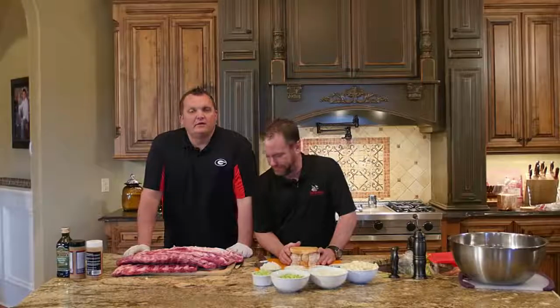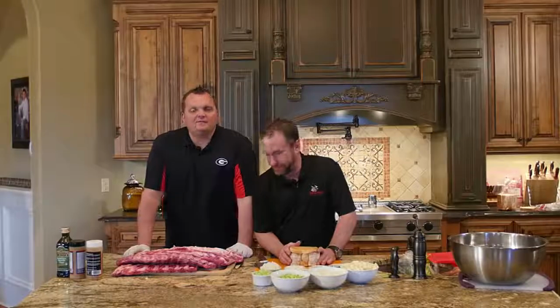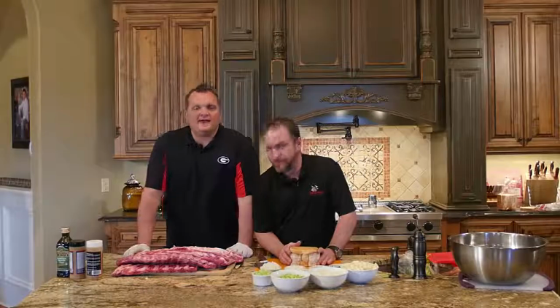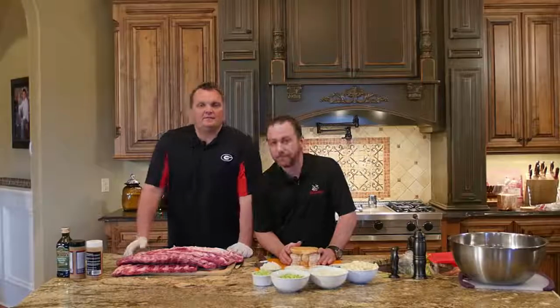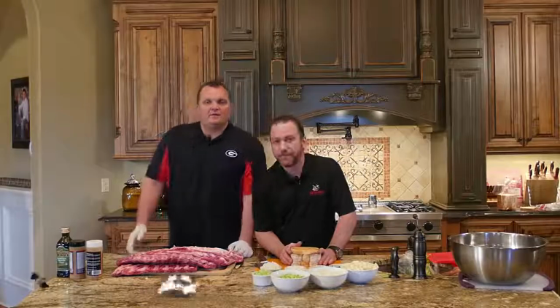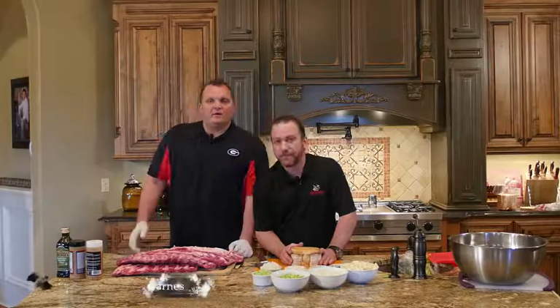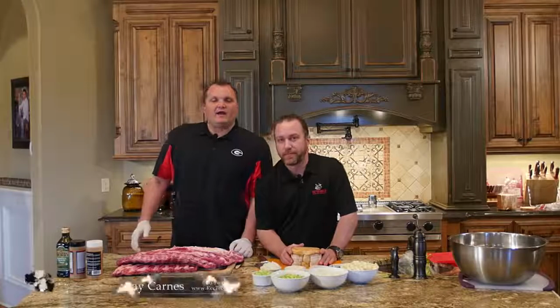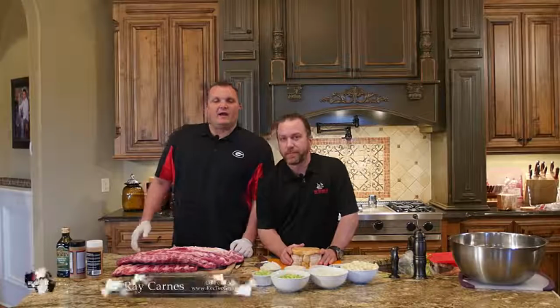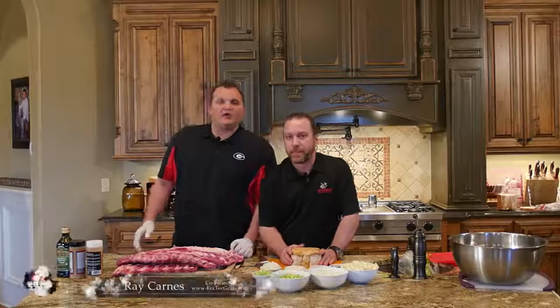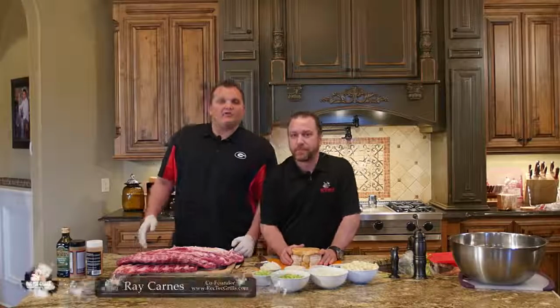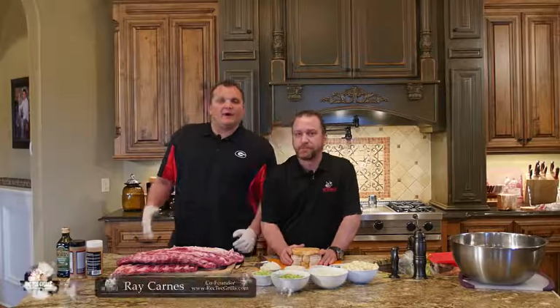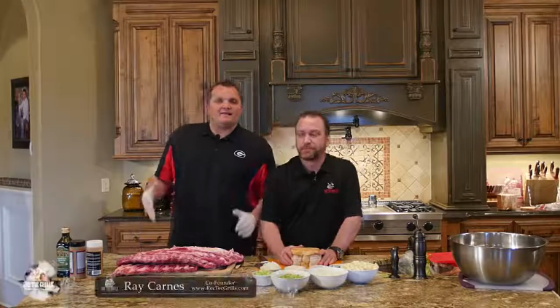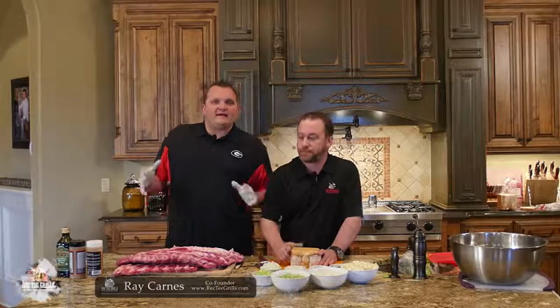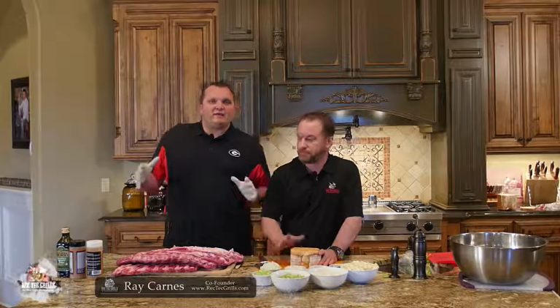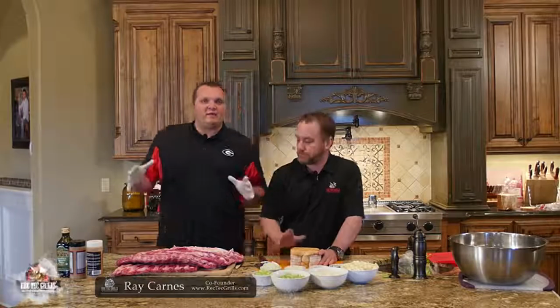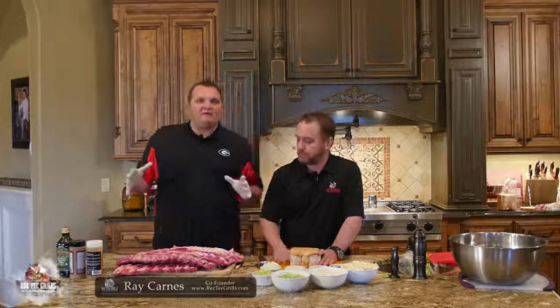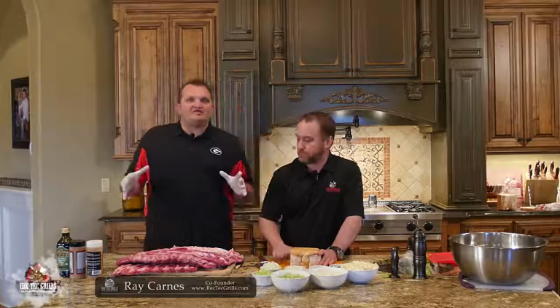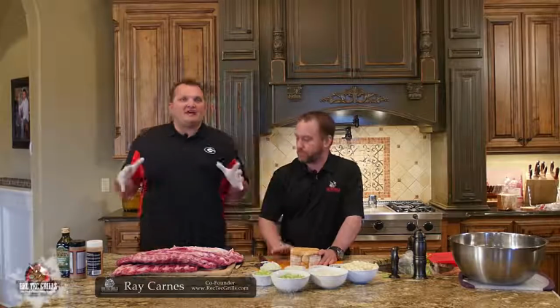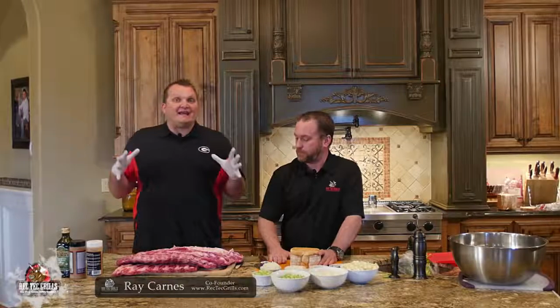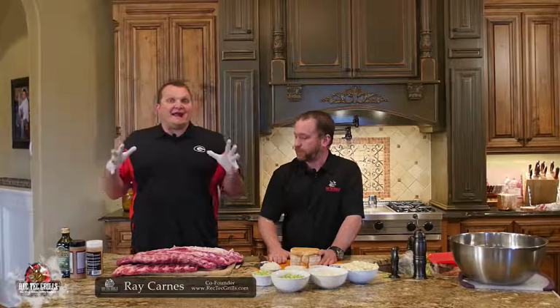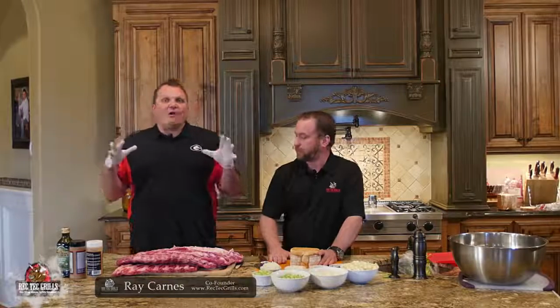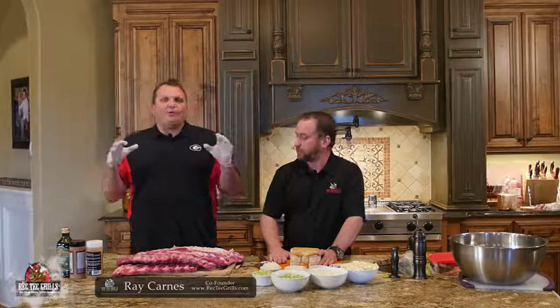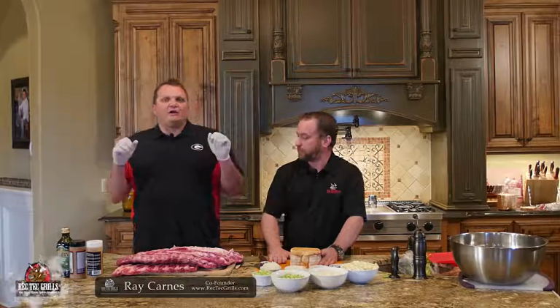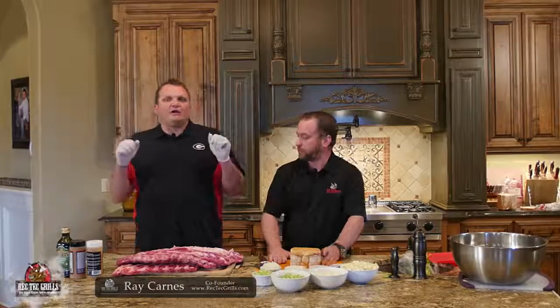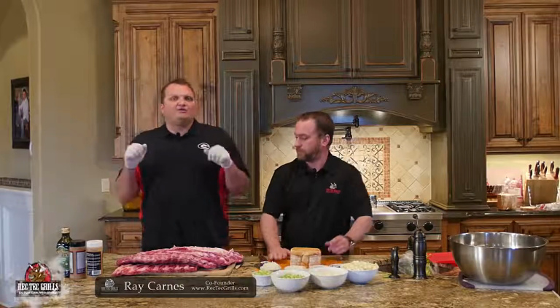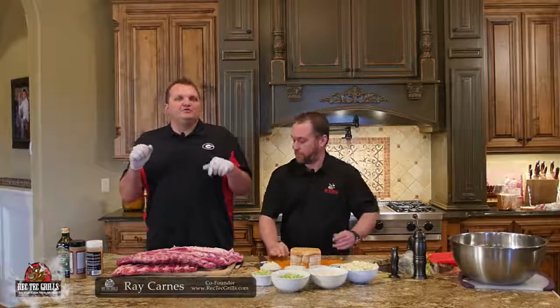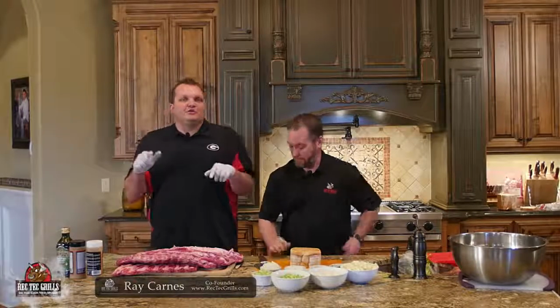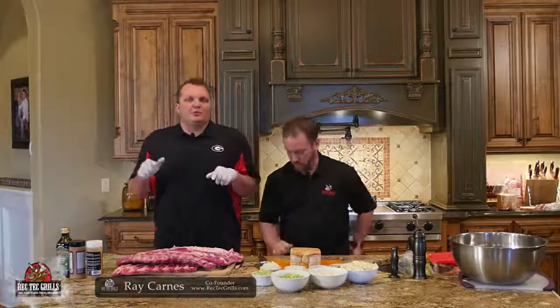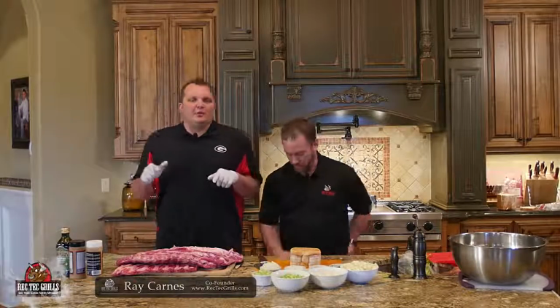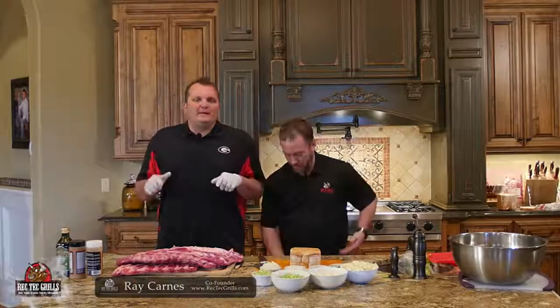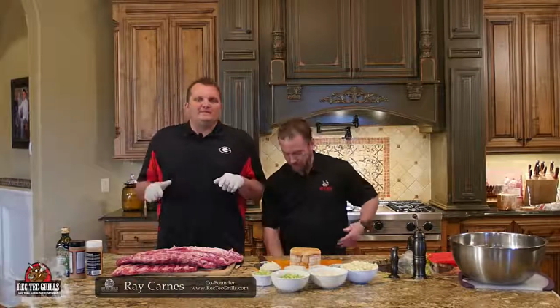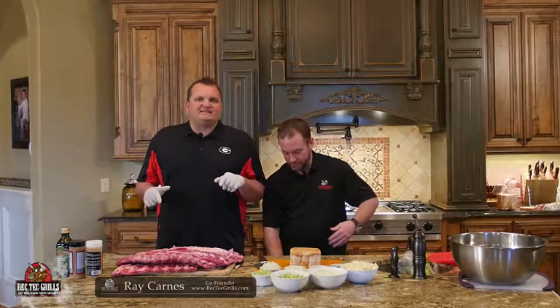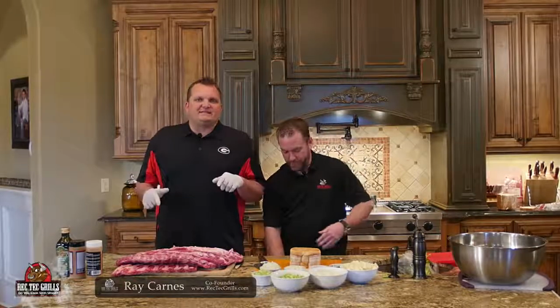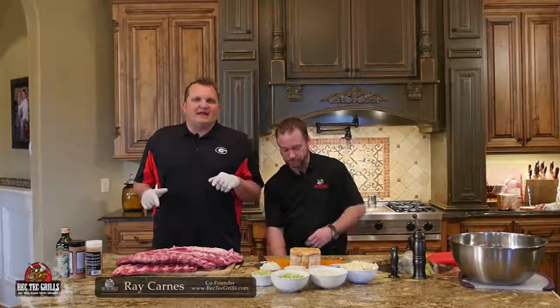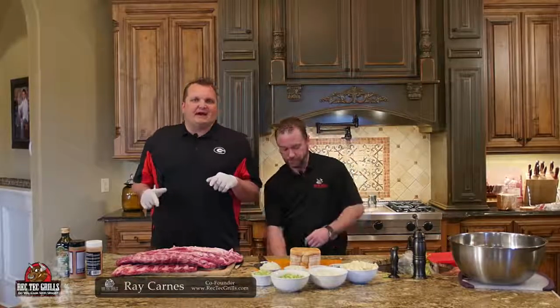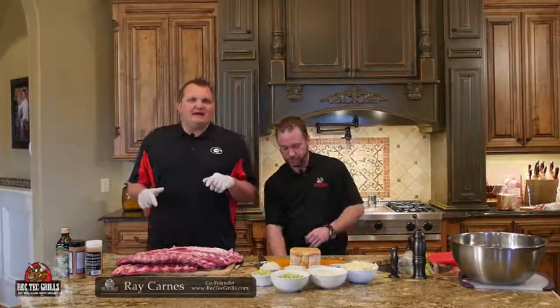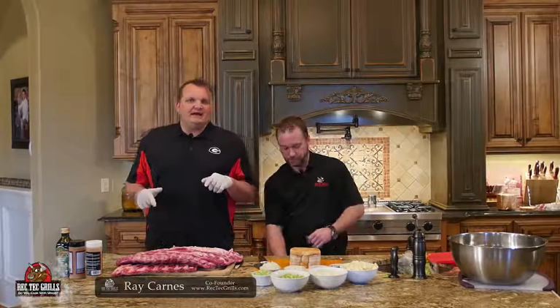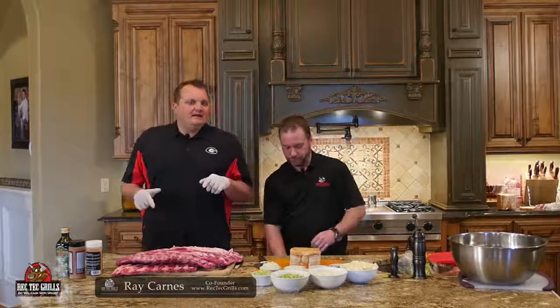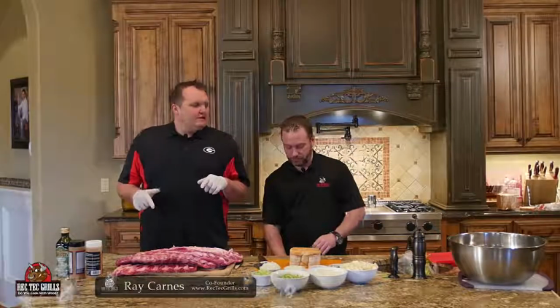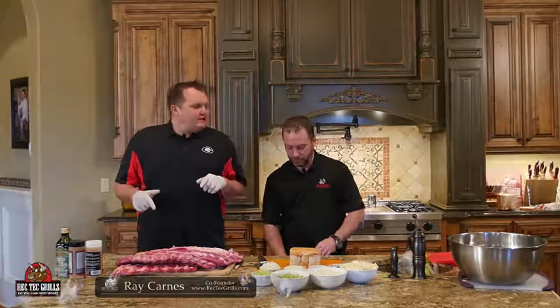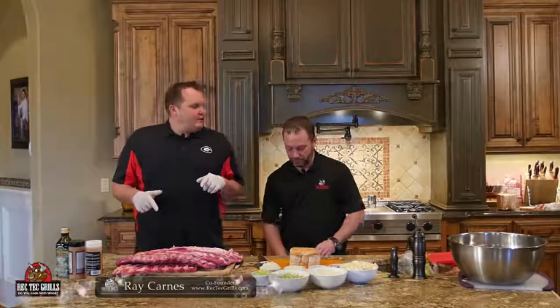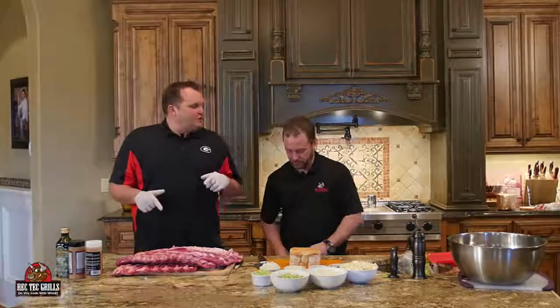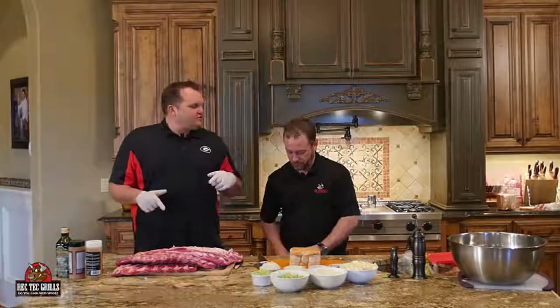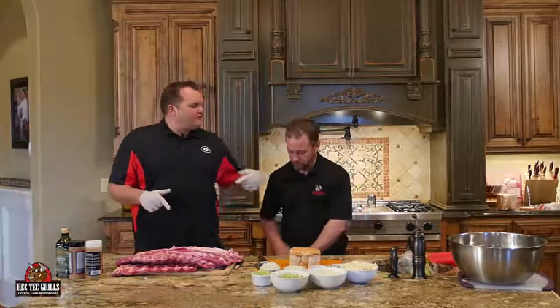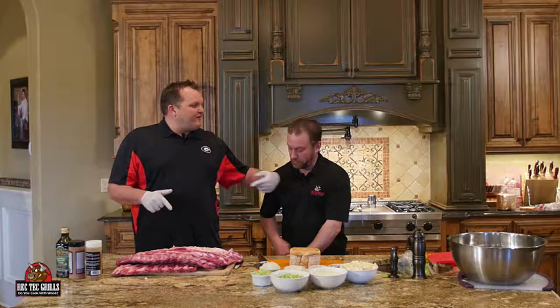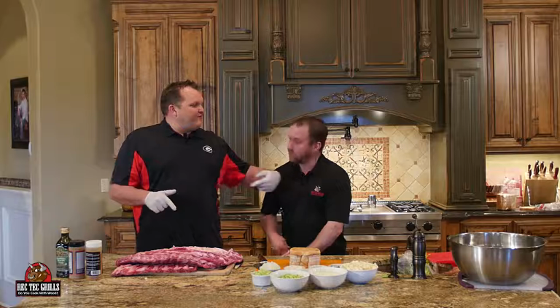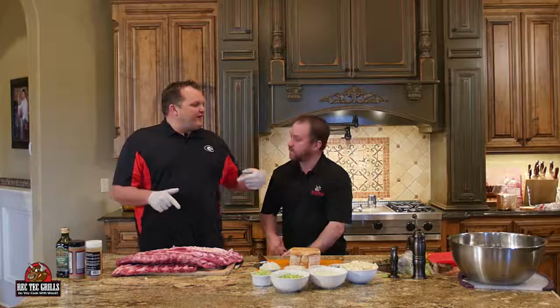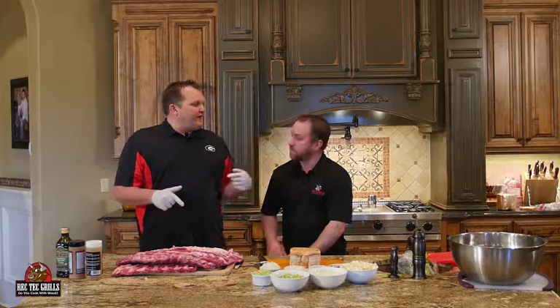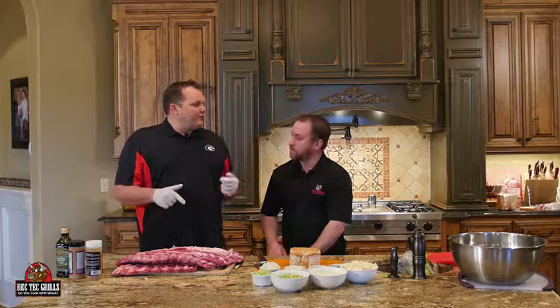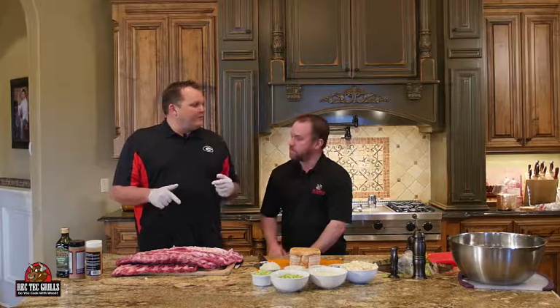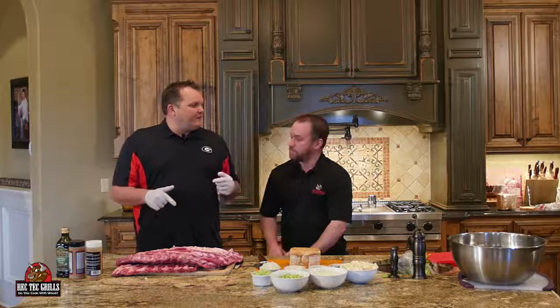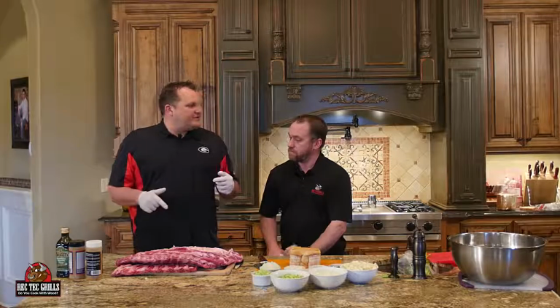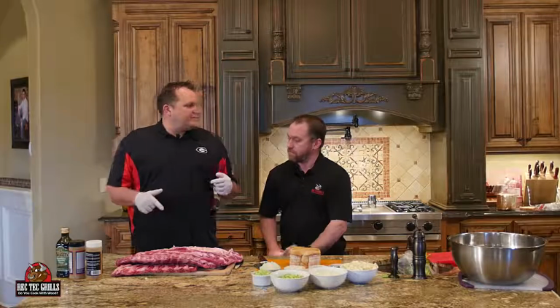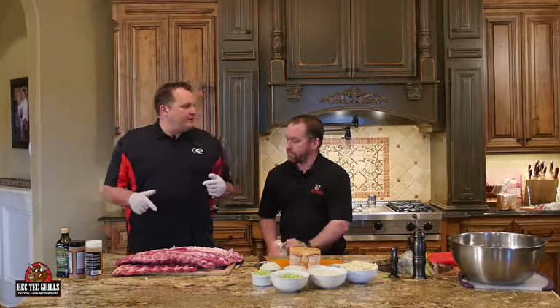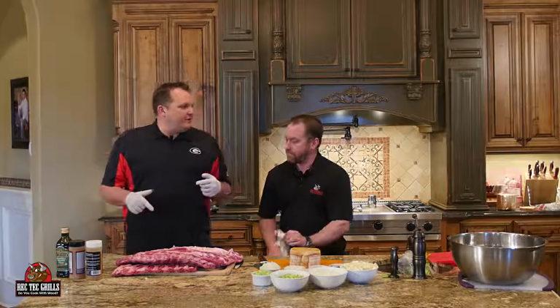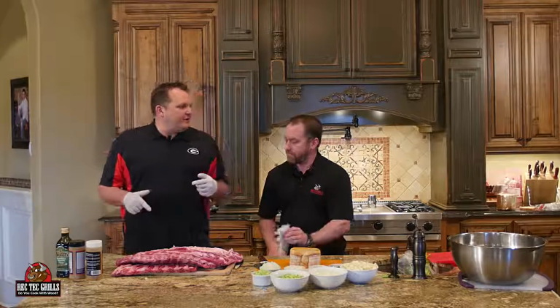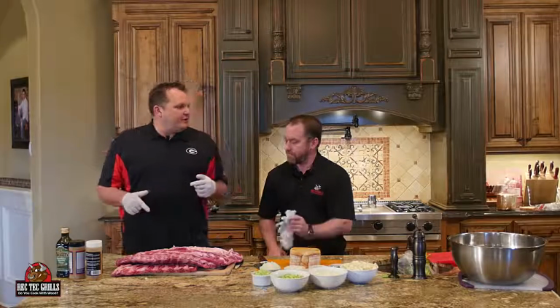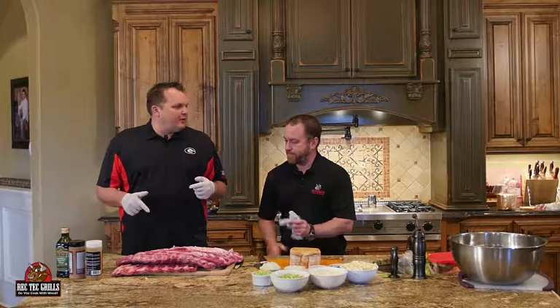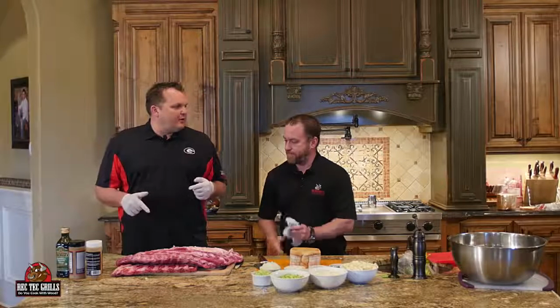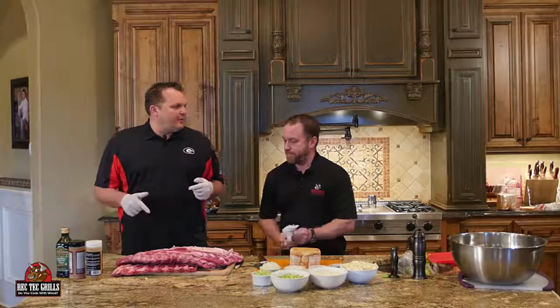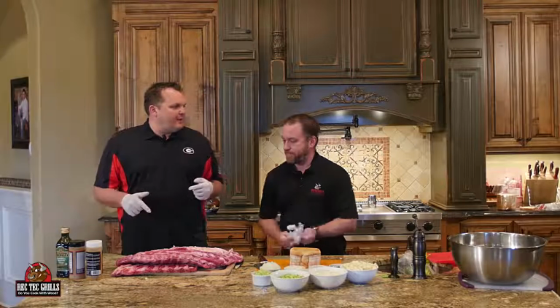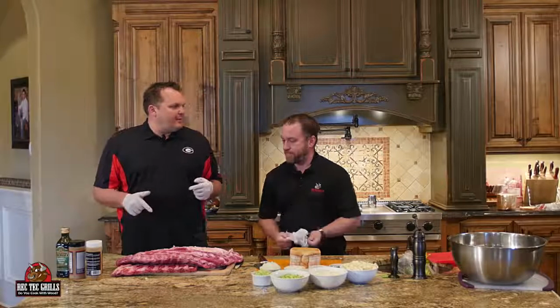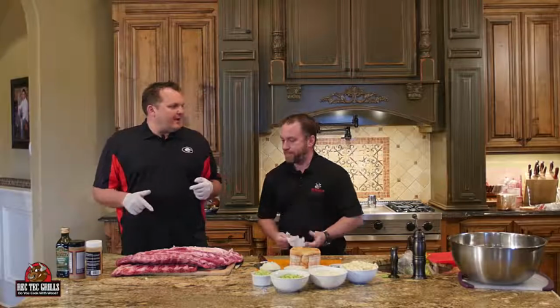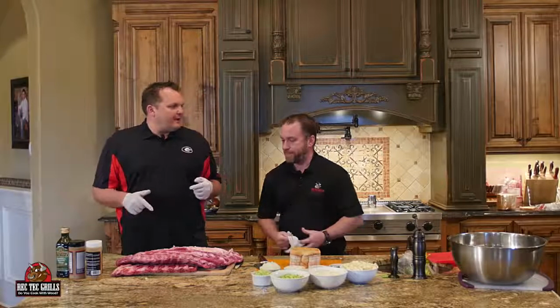What's happening? Ray Karns, RecTec Grills. Check it out. We're going to do some ribs today. What's your favorite kind of rib — a spare rib or a baby back?